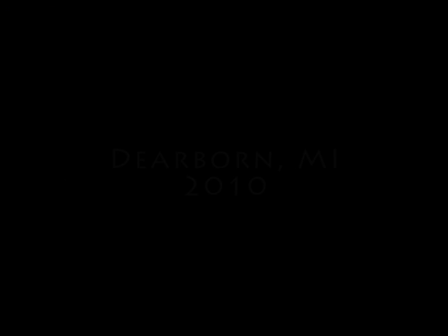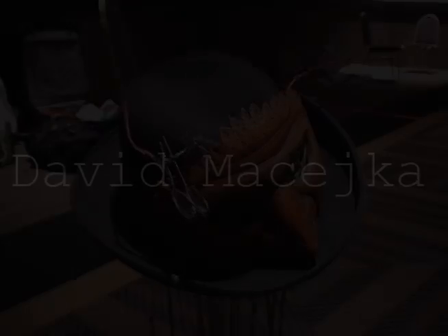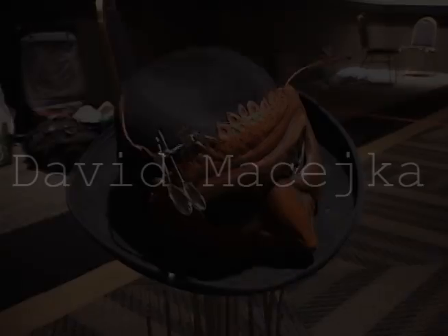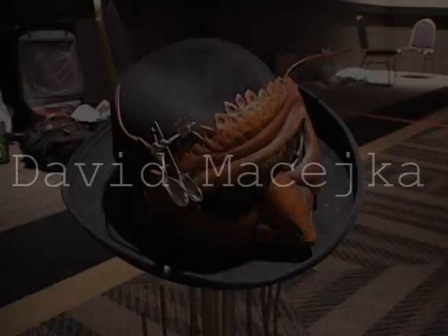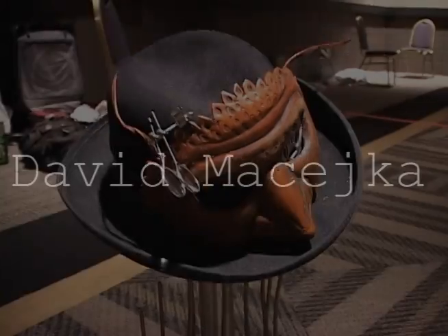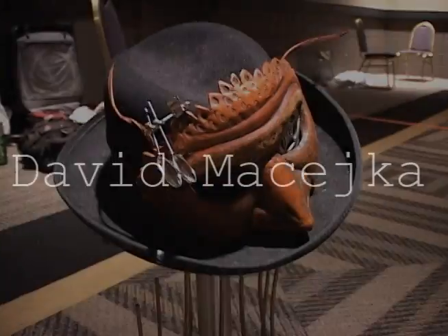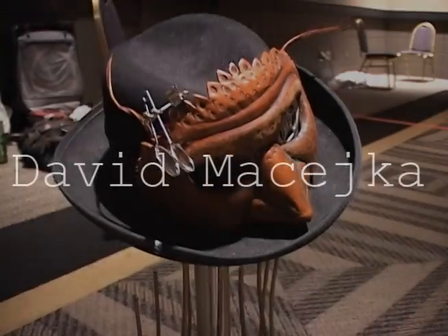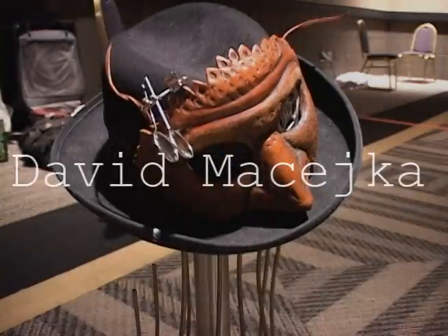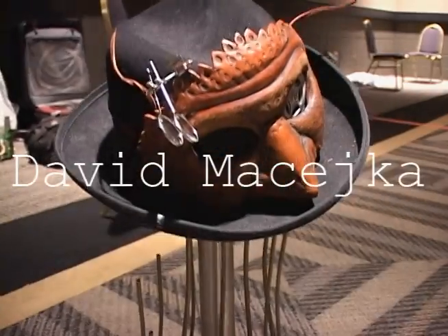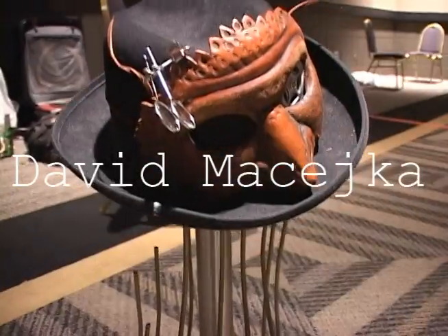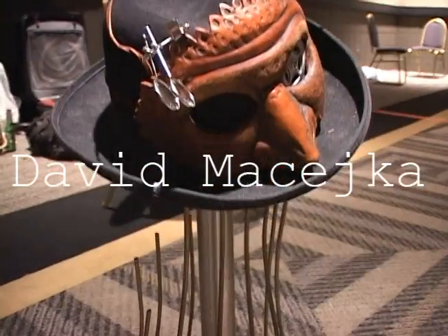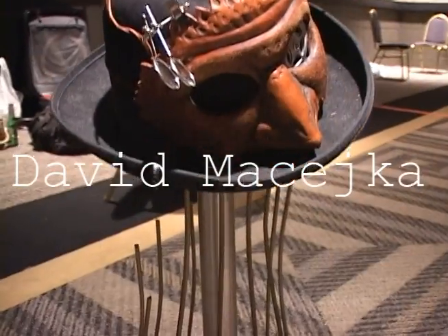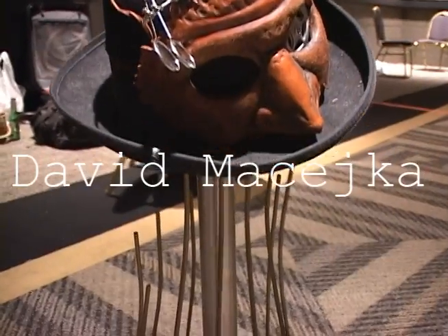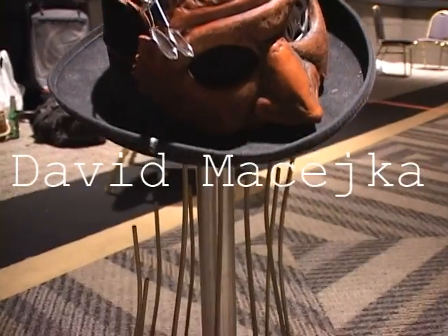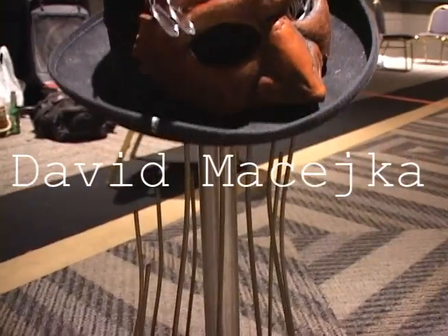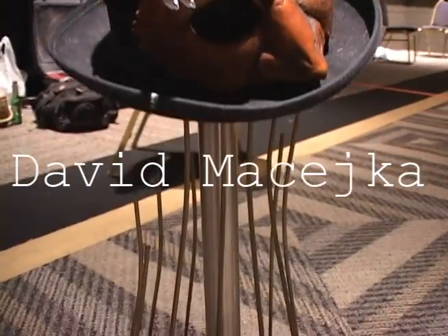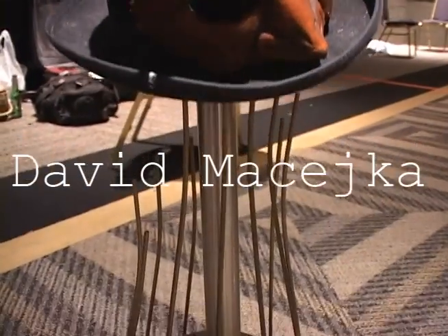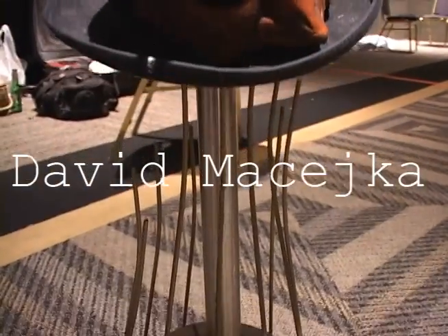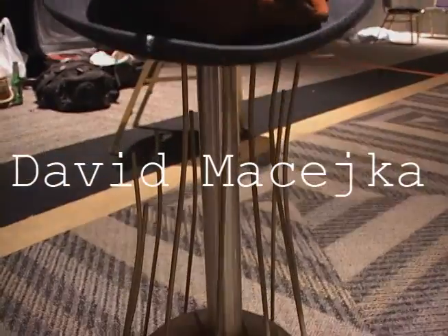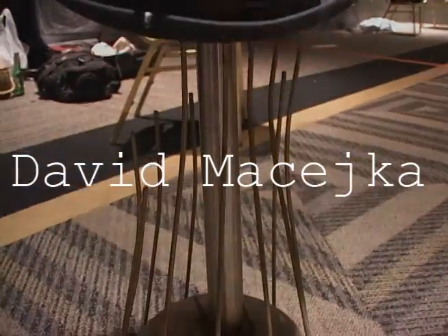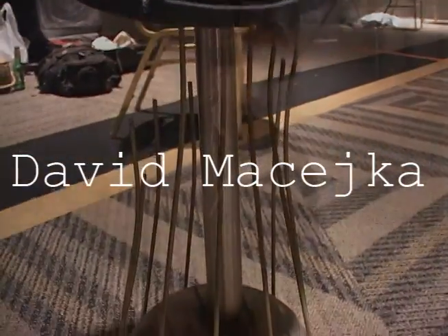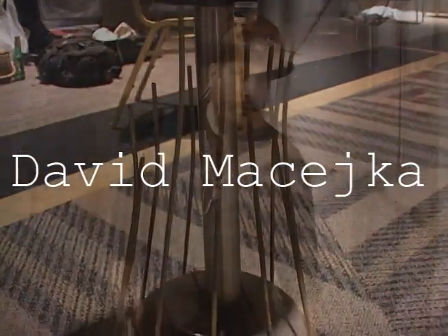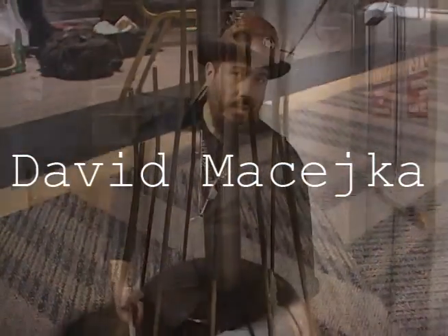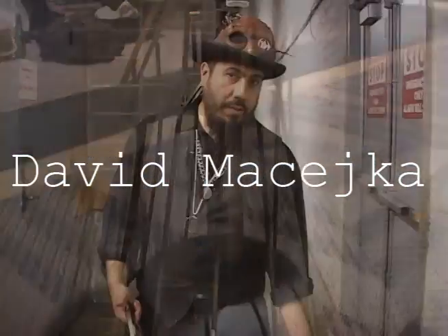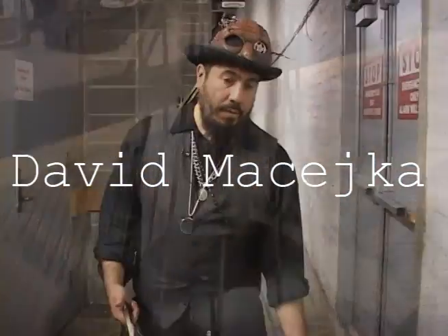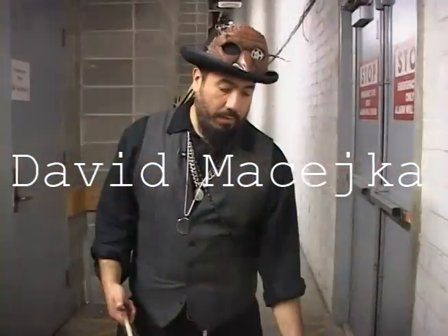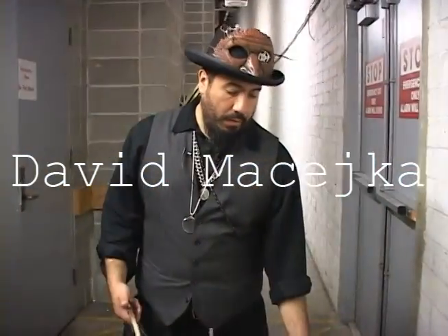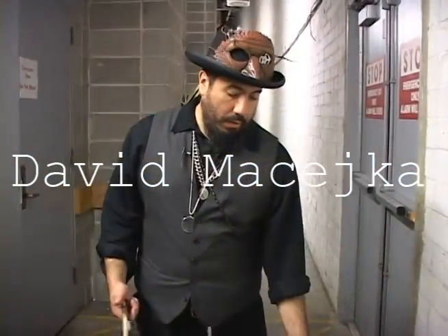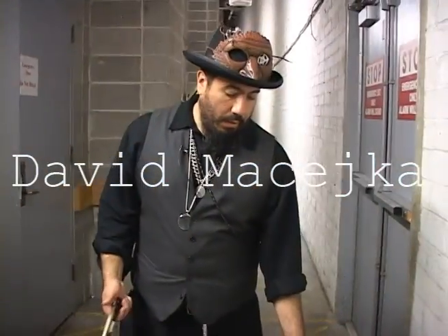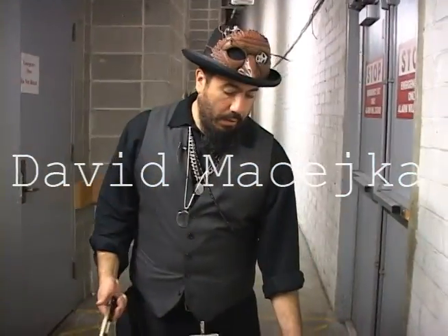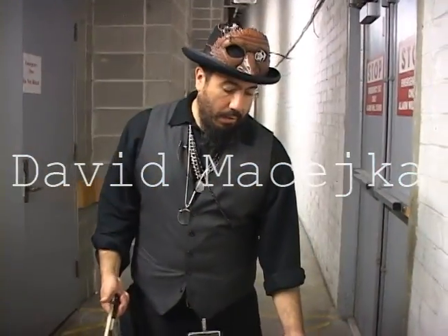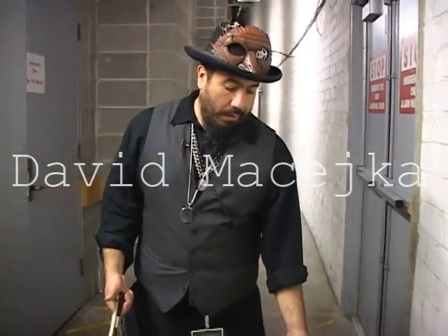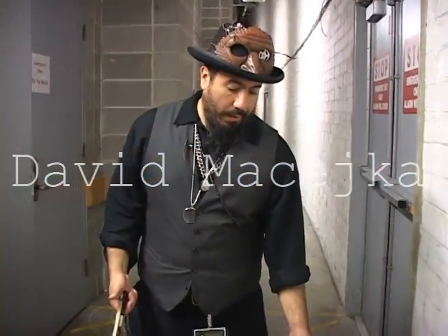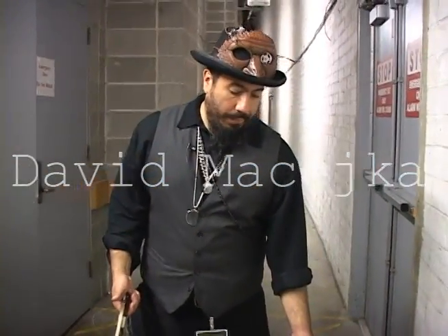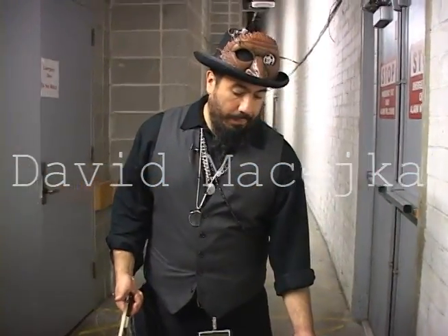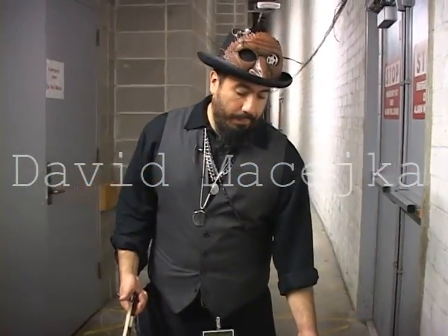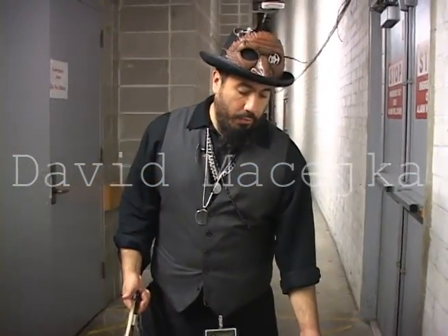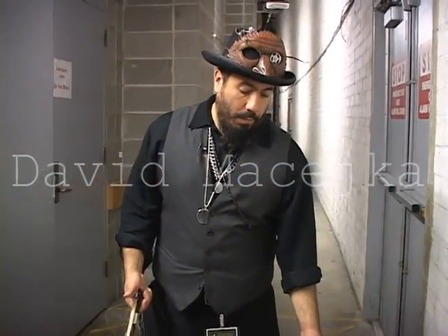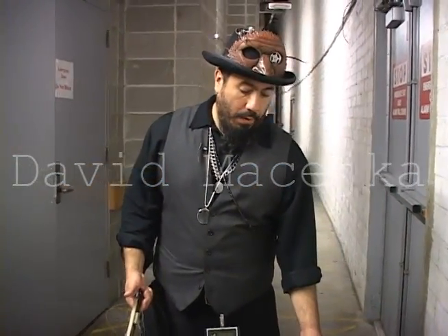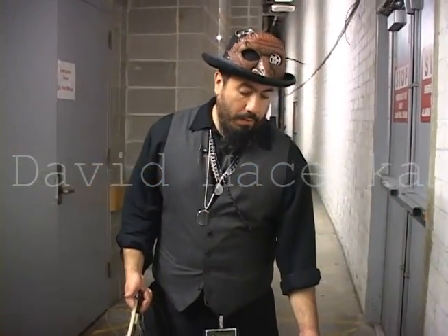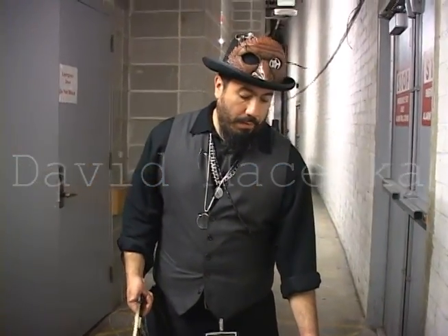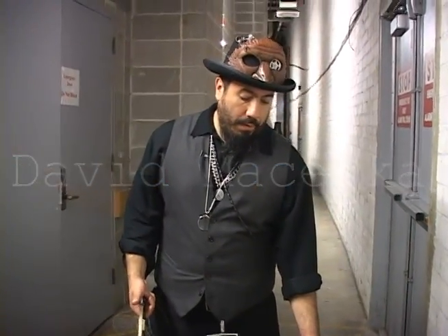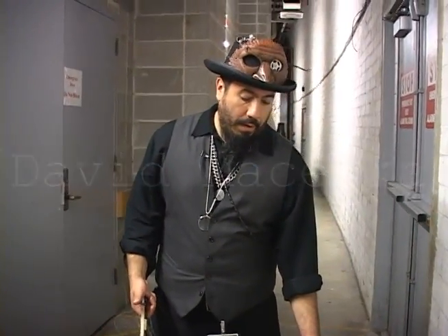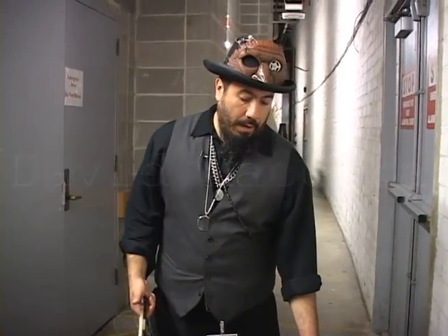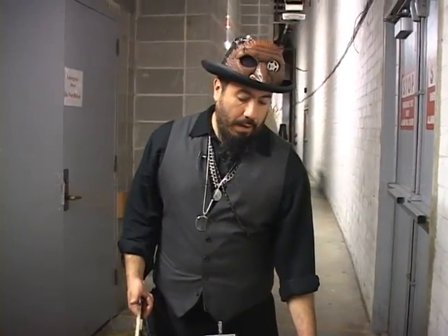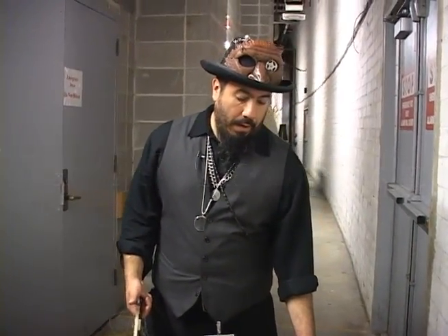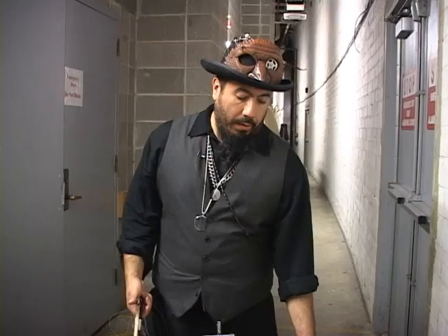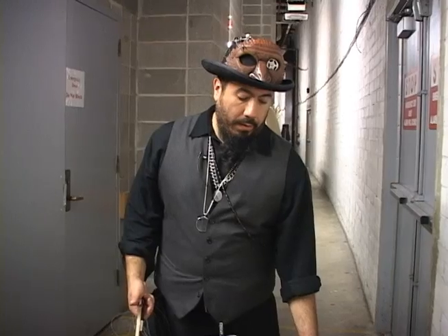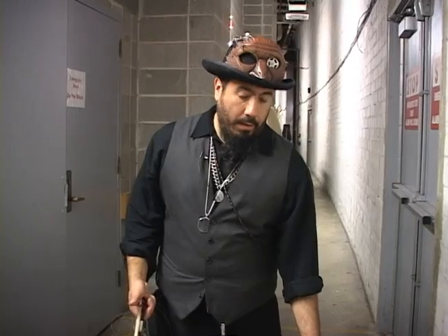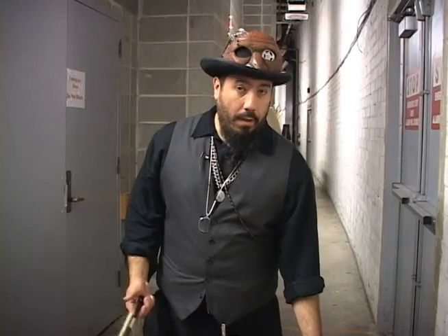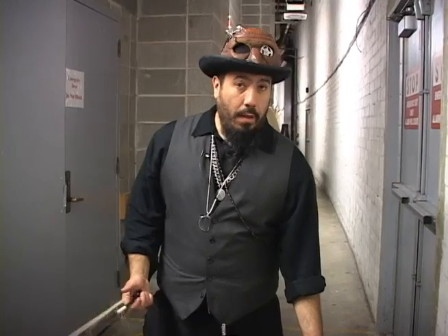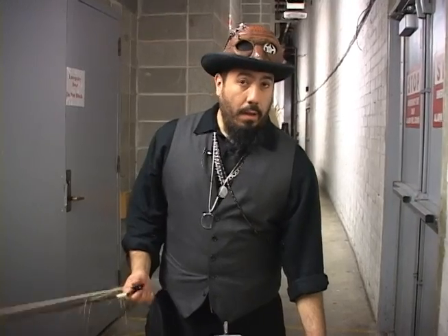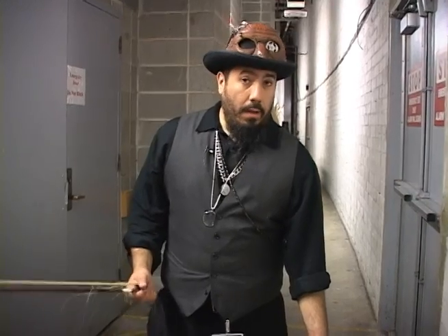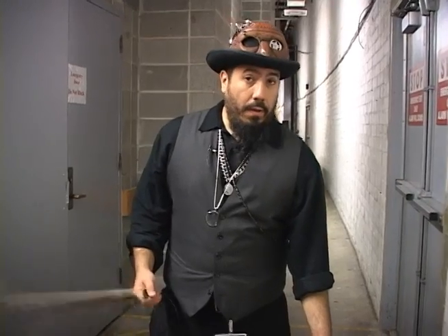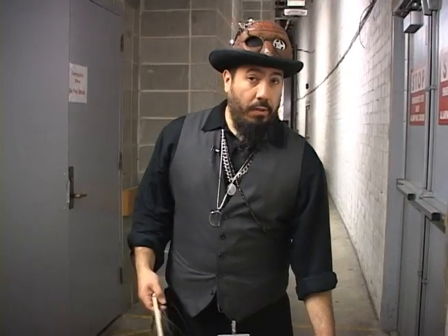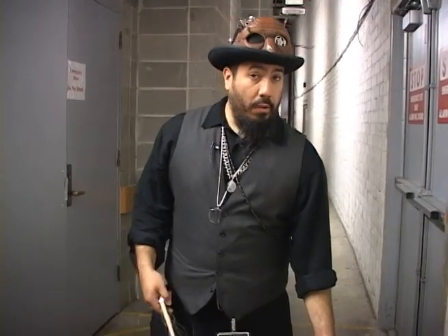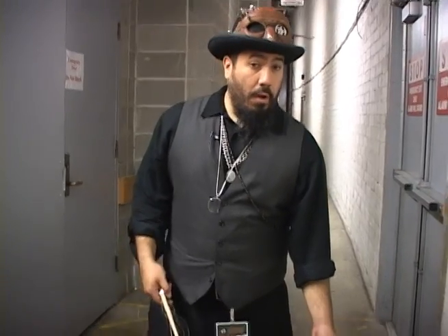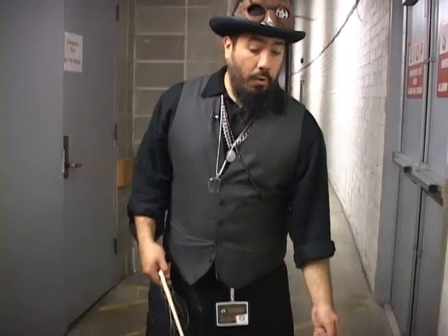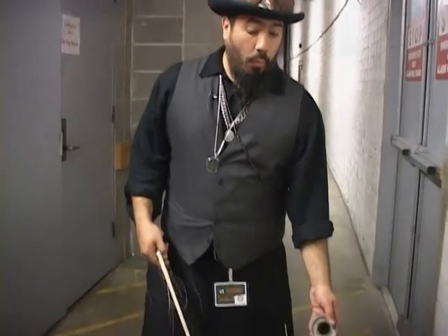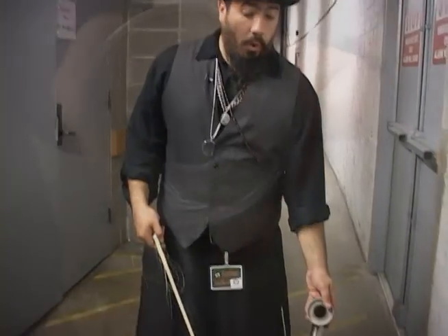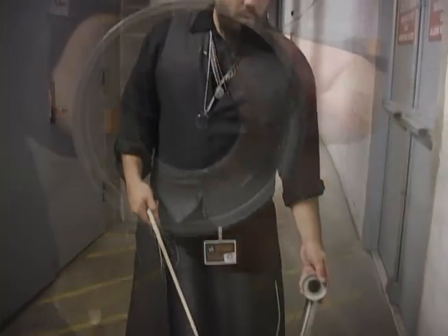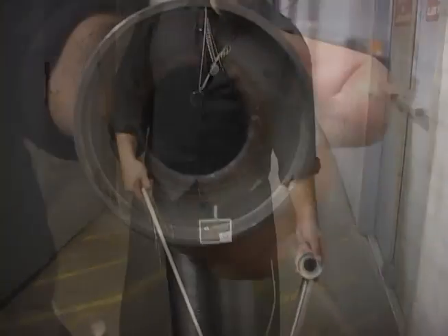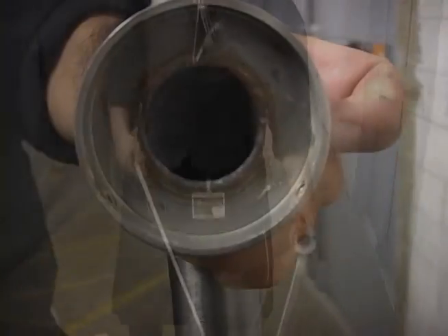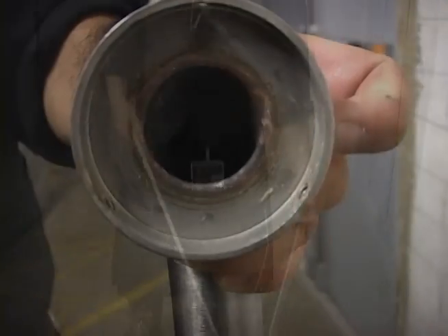My name is David Maseka. I'm a musician, percussionist, drummer, and this is called a waterphone.